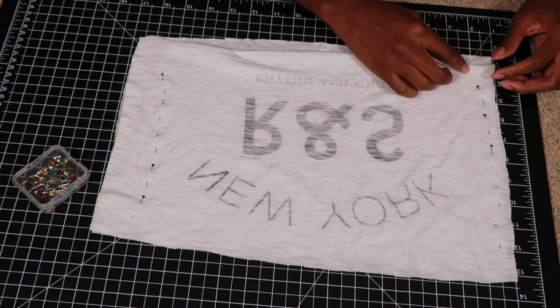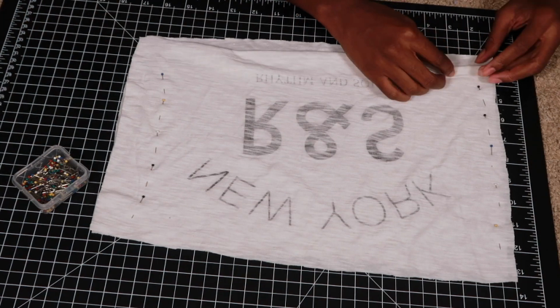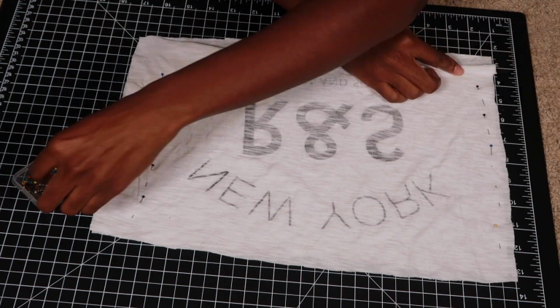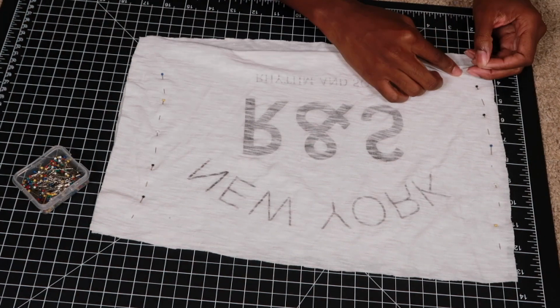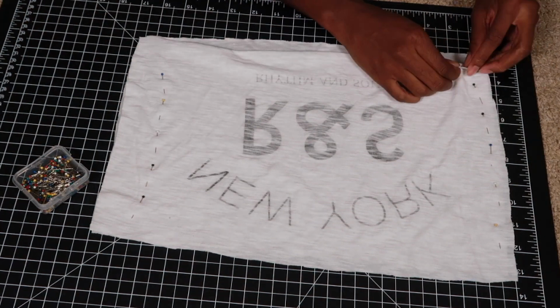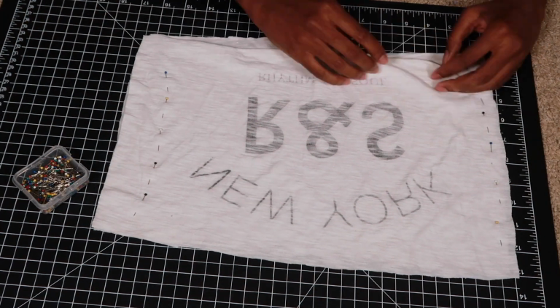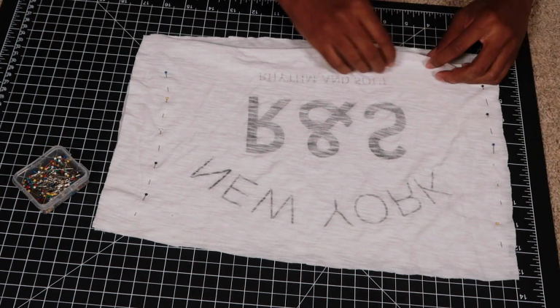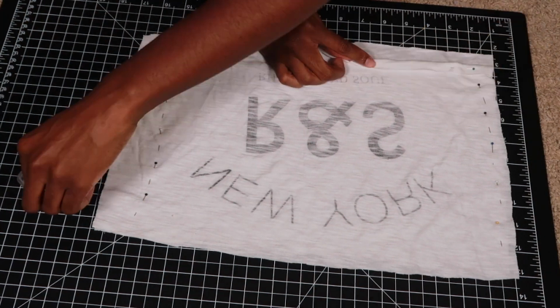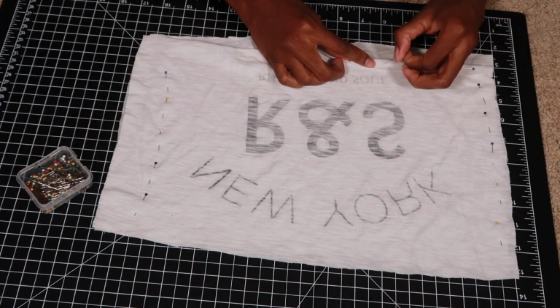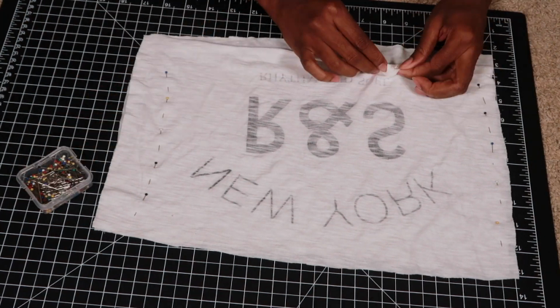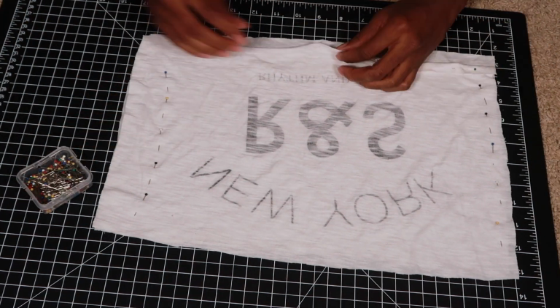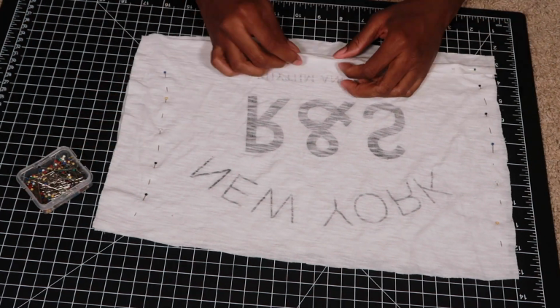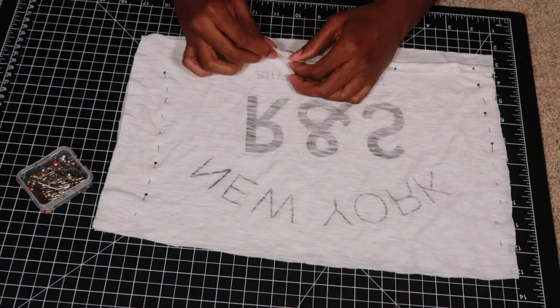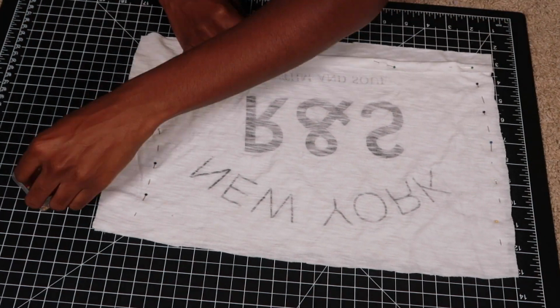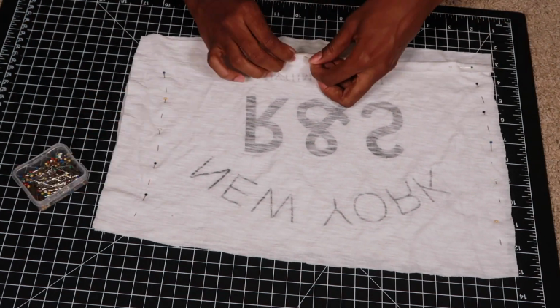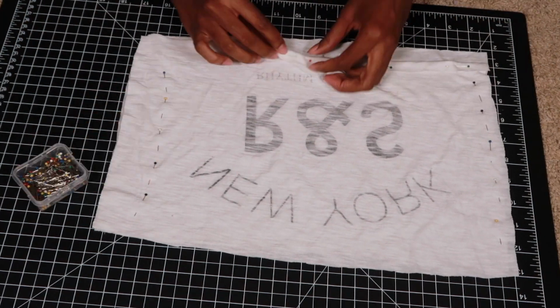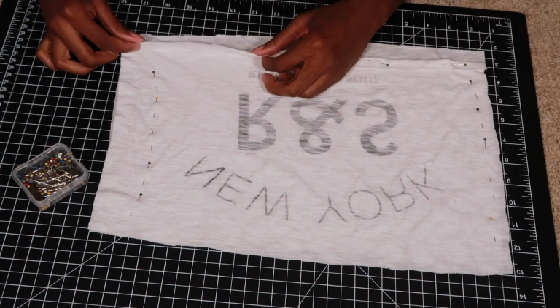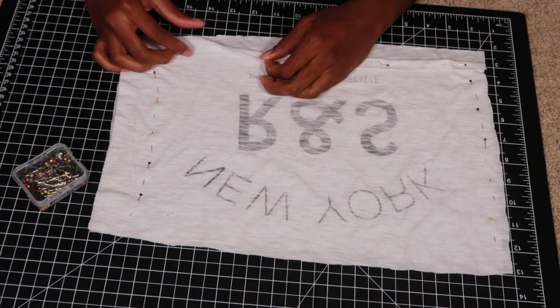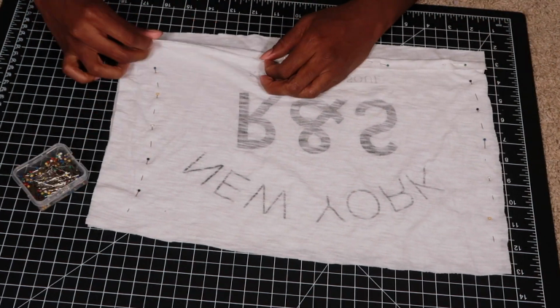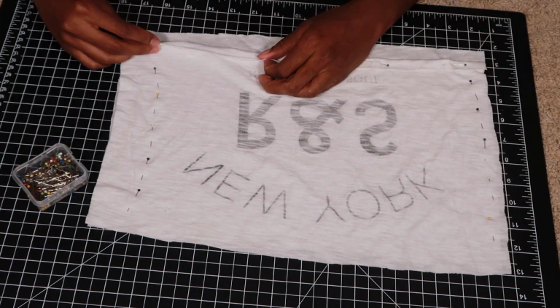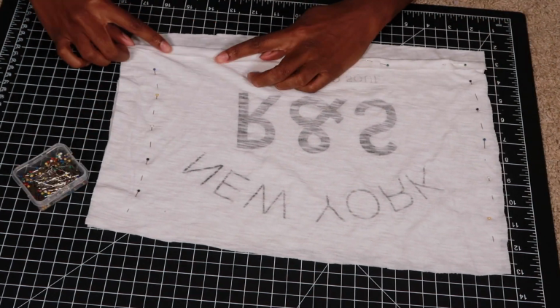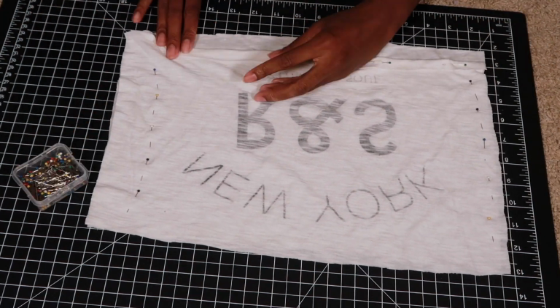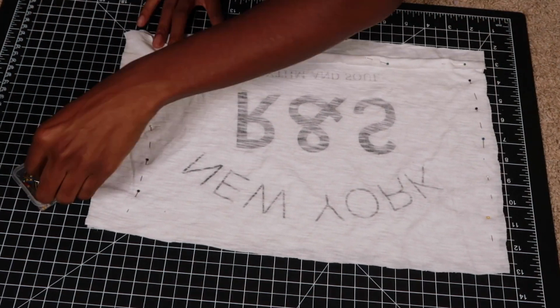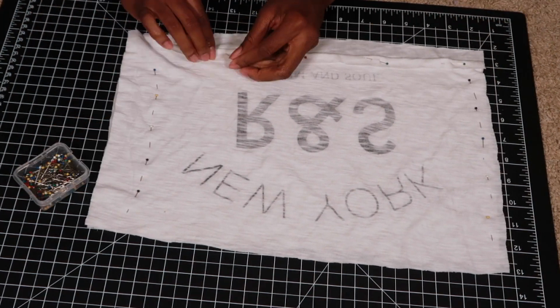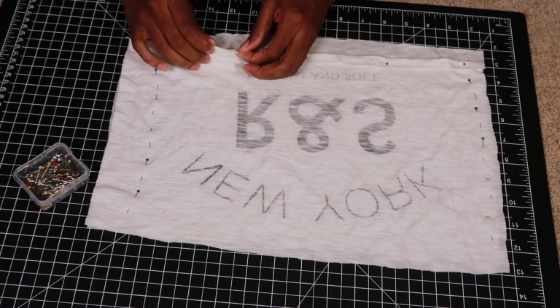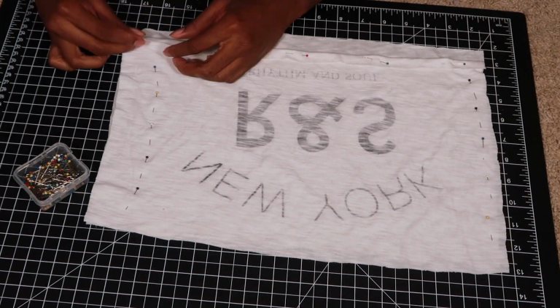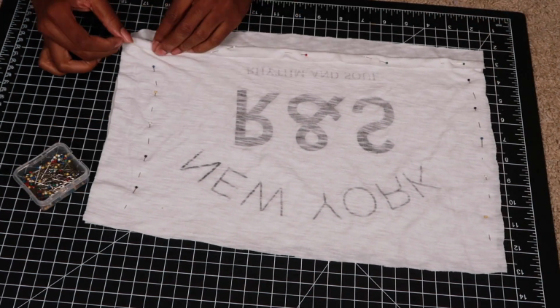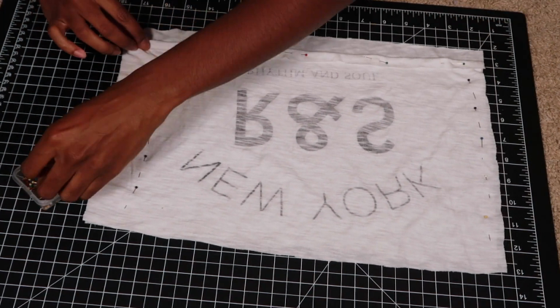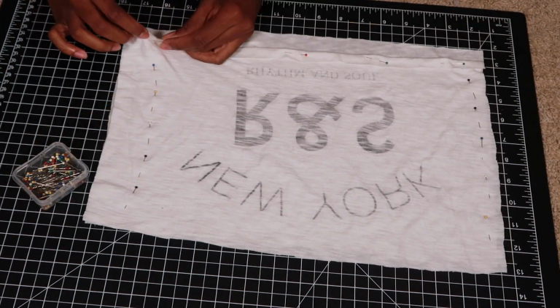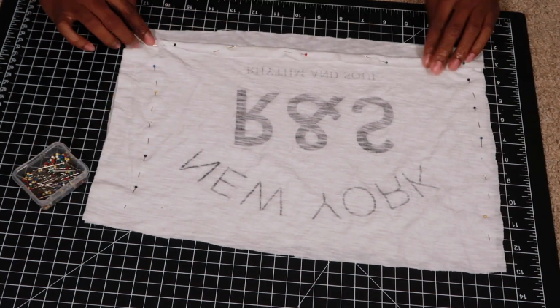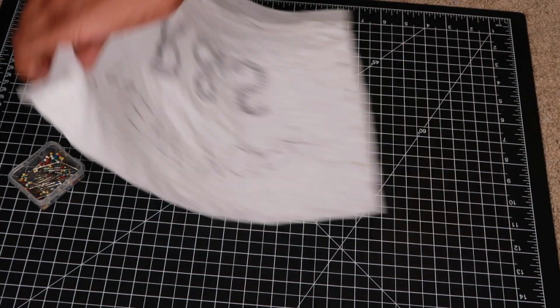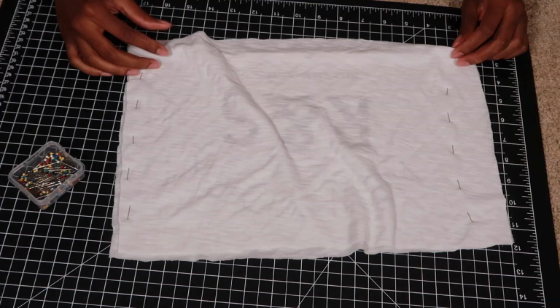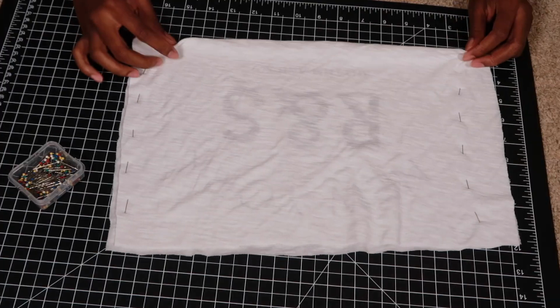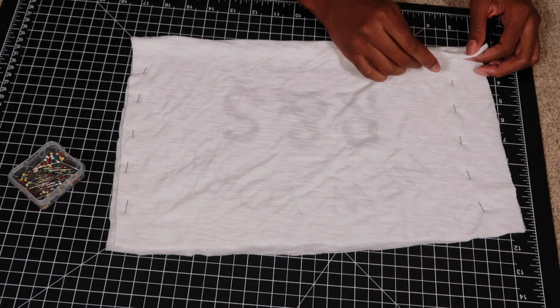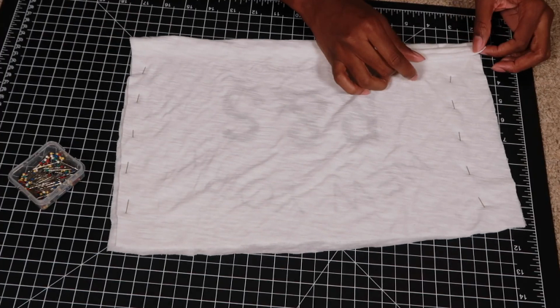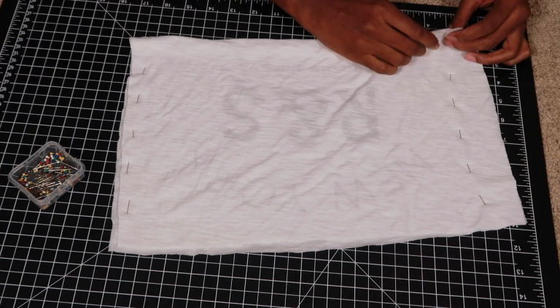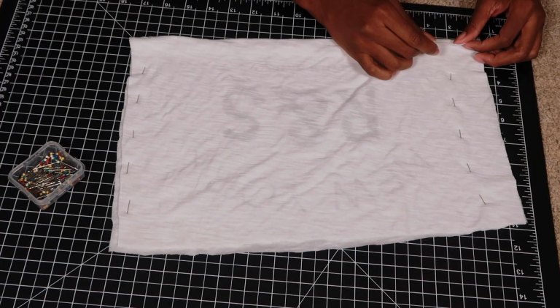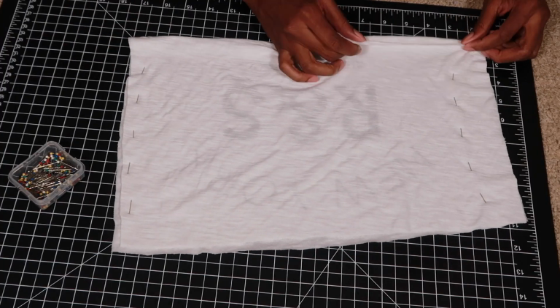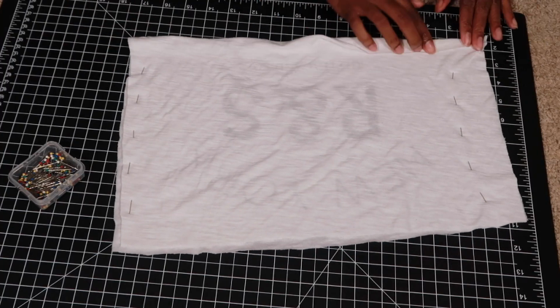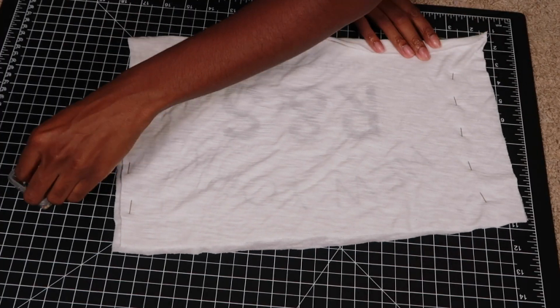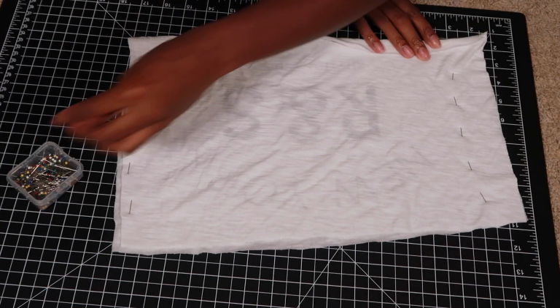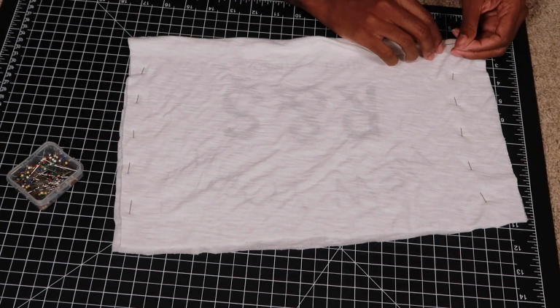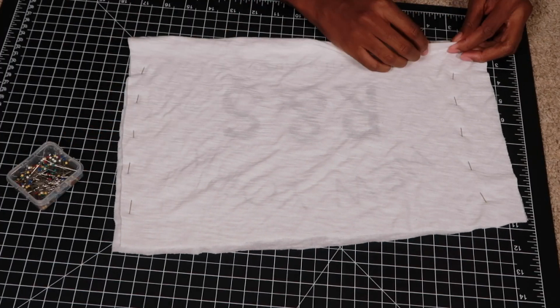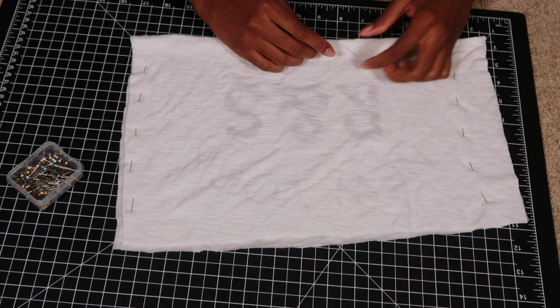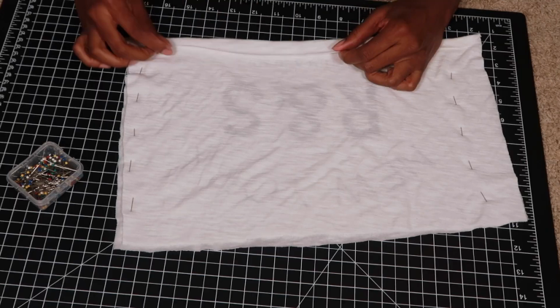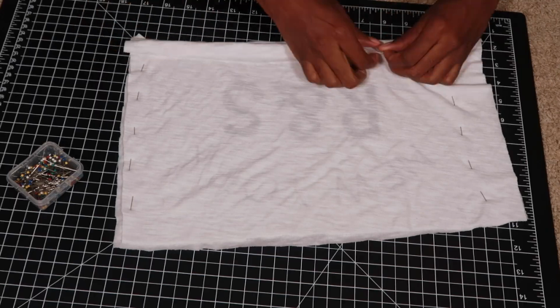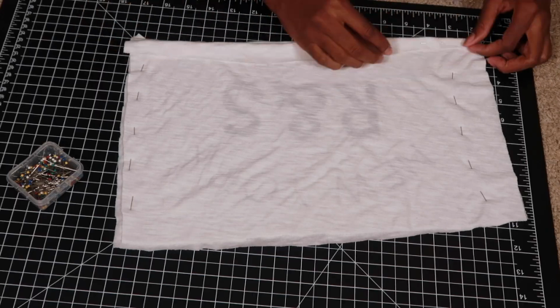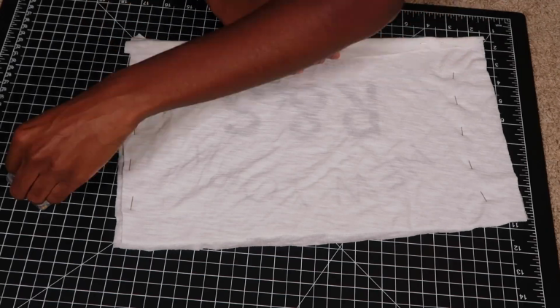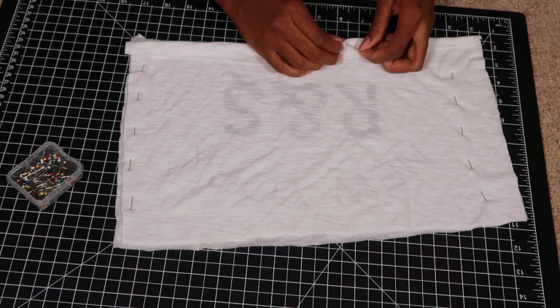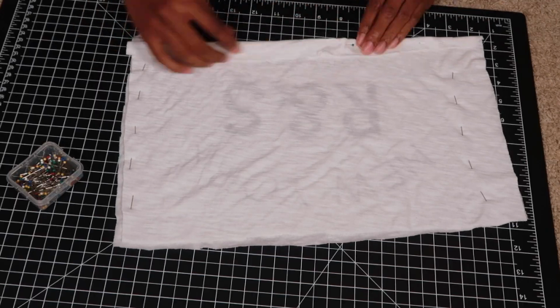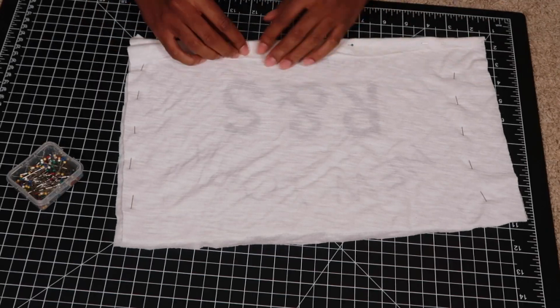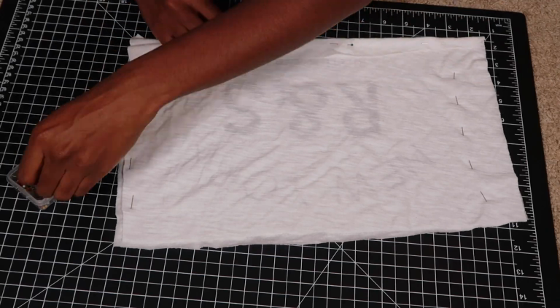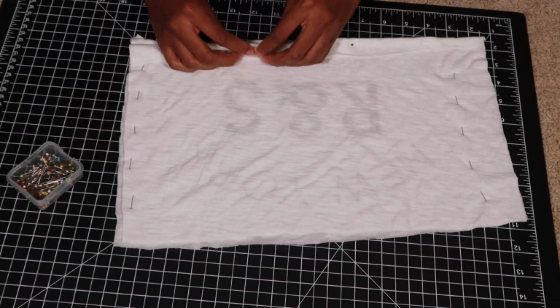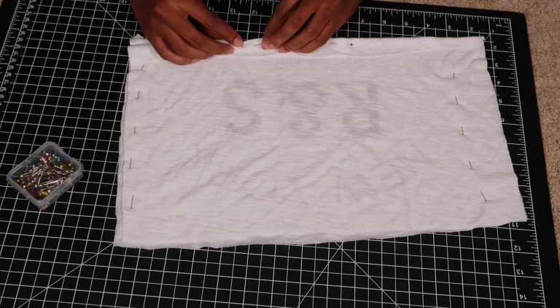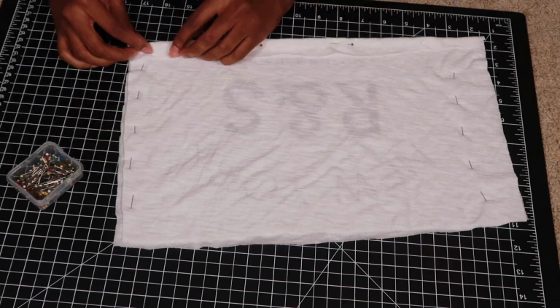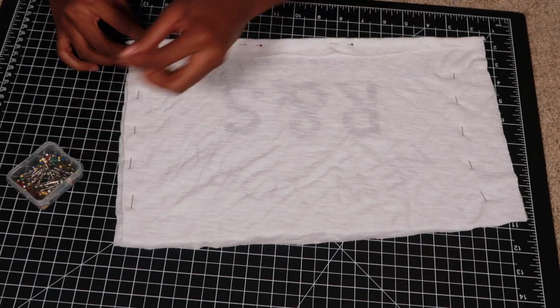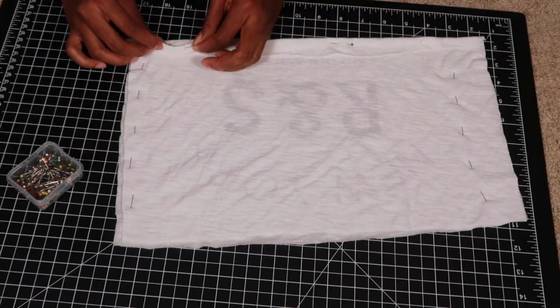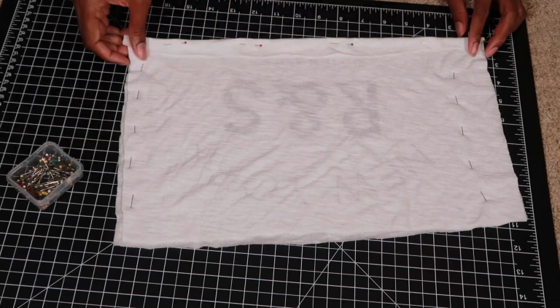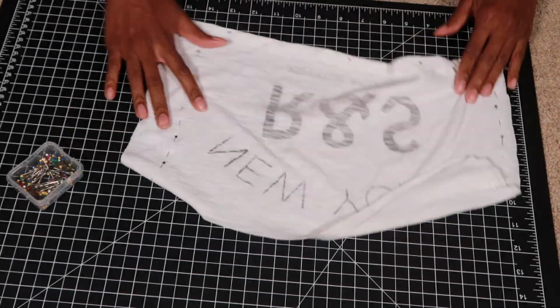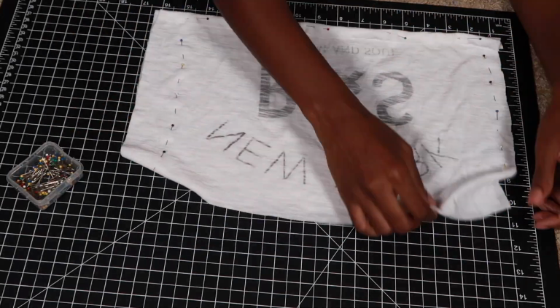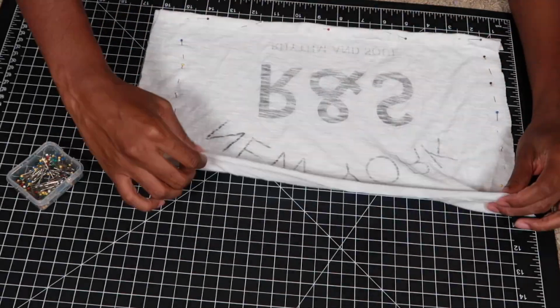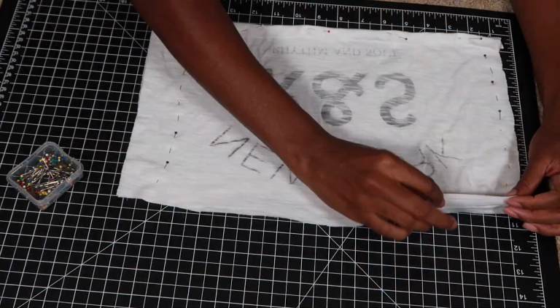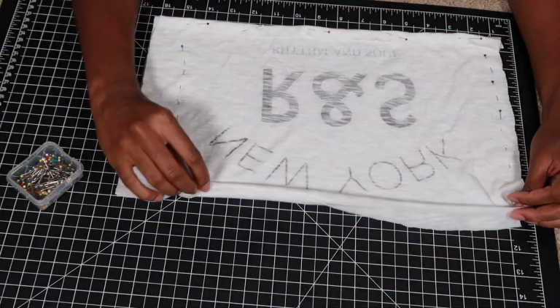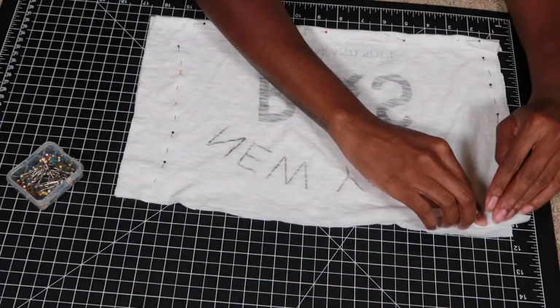I also hemmed the top and the bottom part of the shirt by rolling it up, pinning it down, and then sewing it into place.